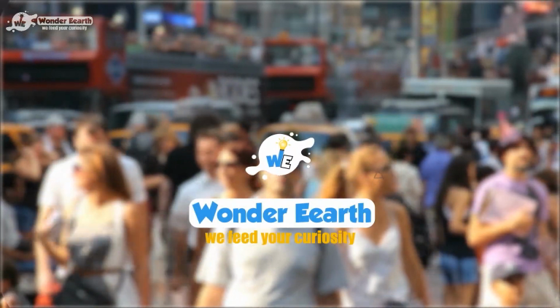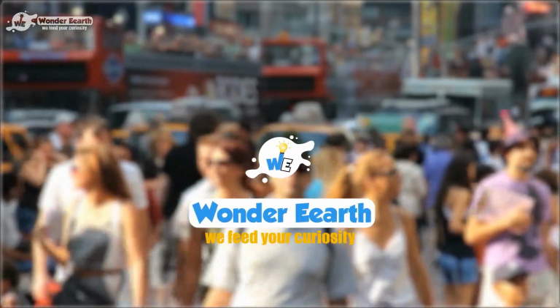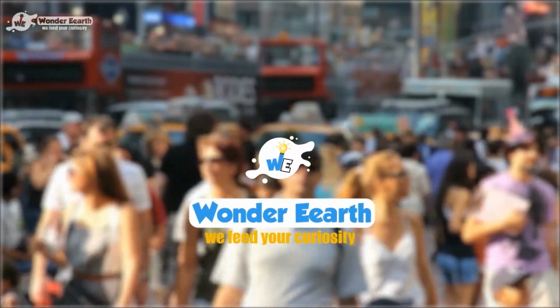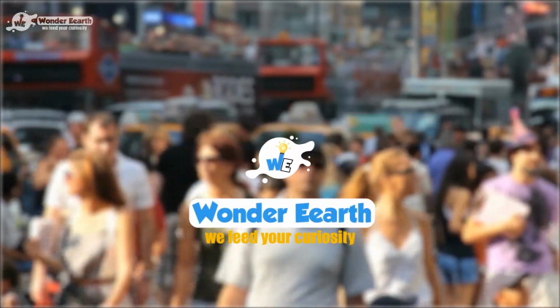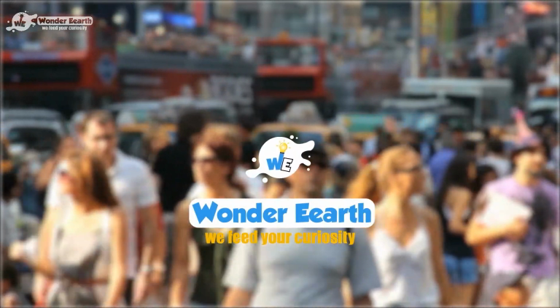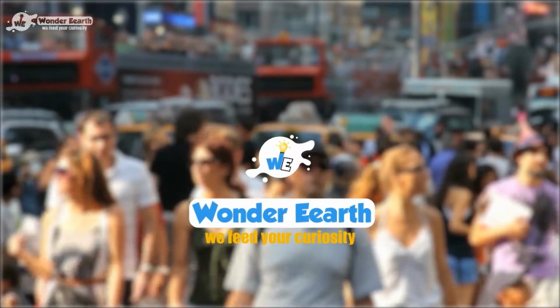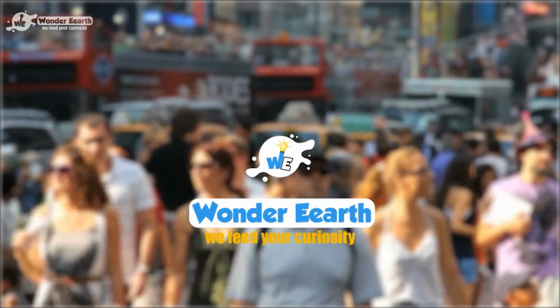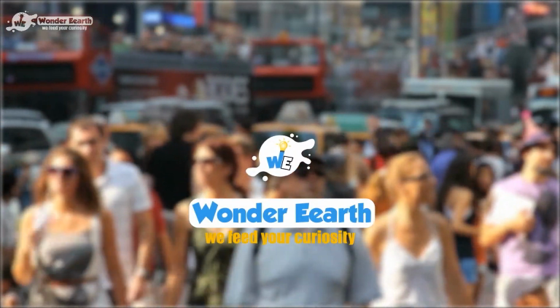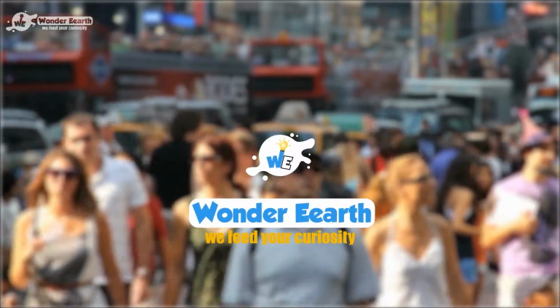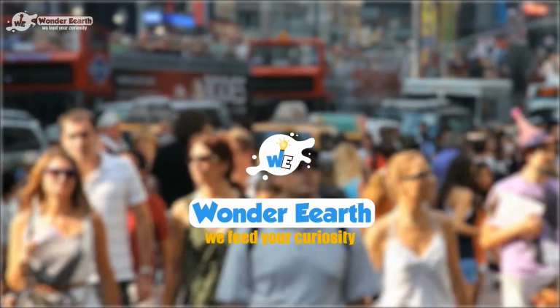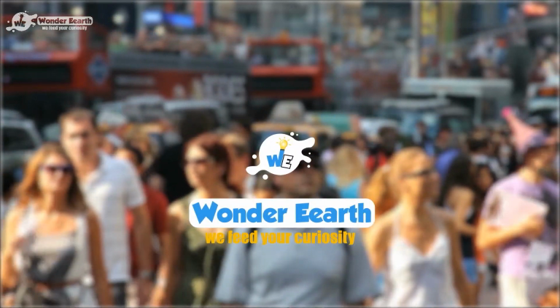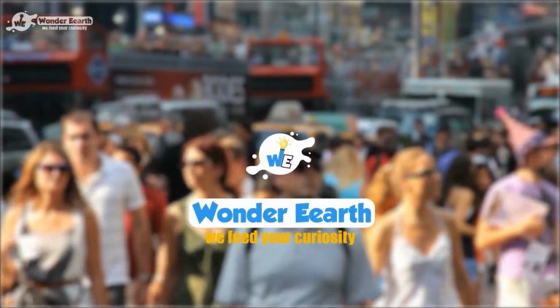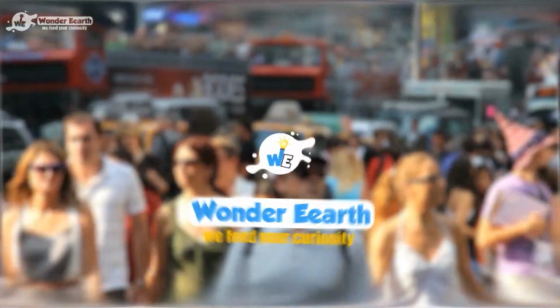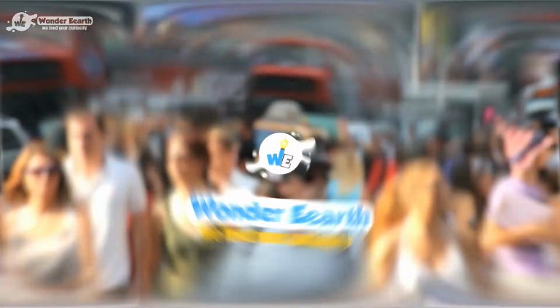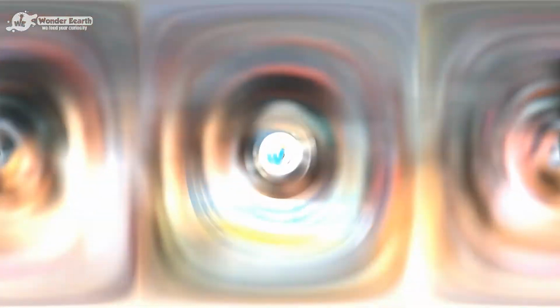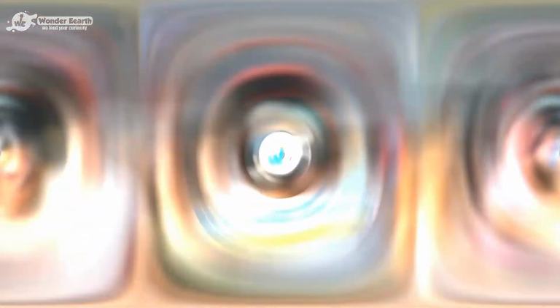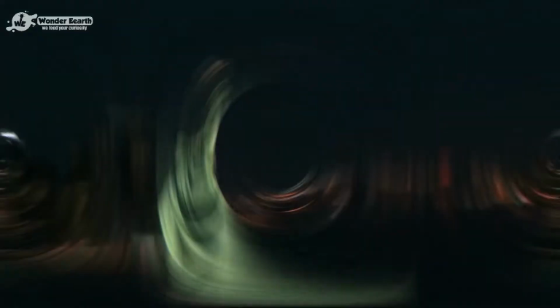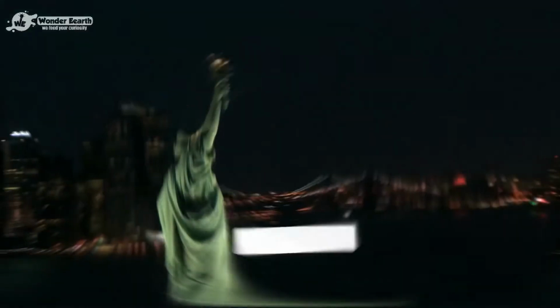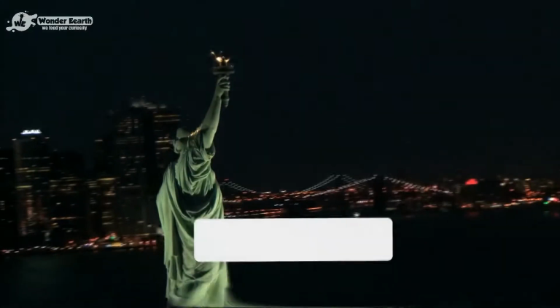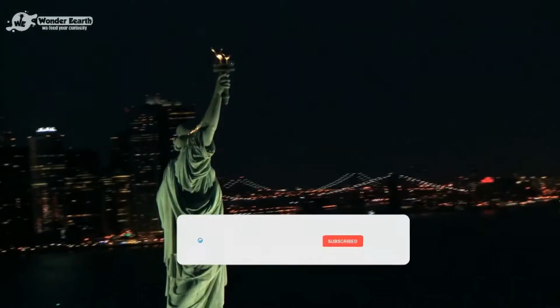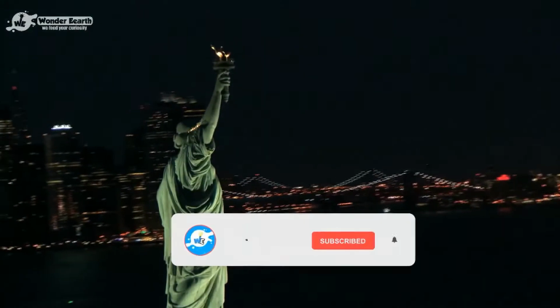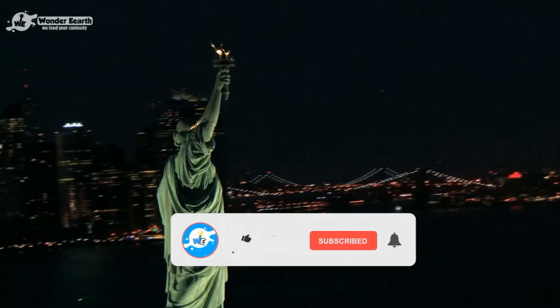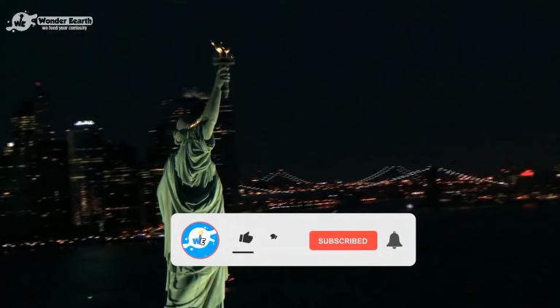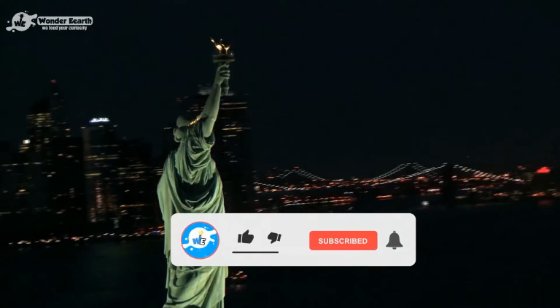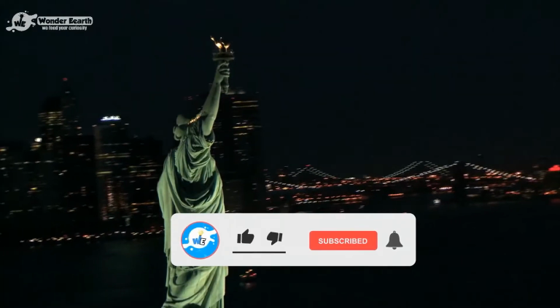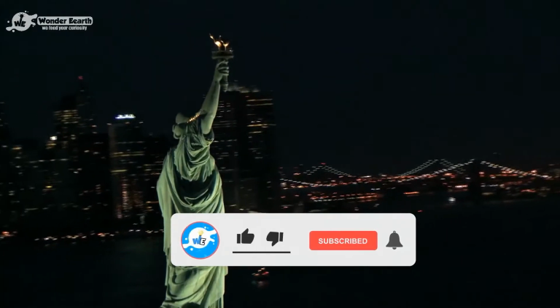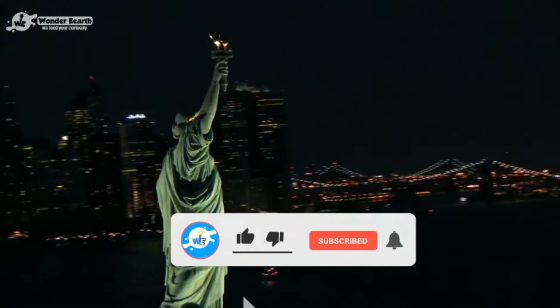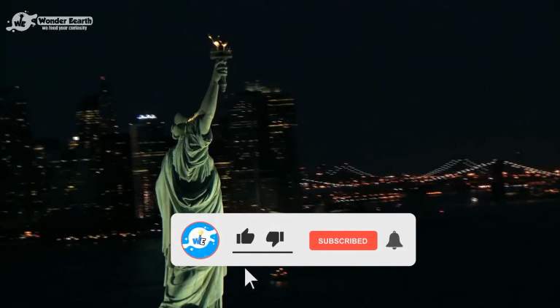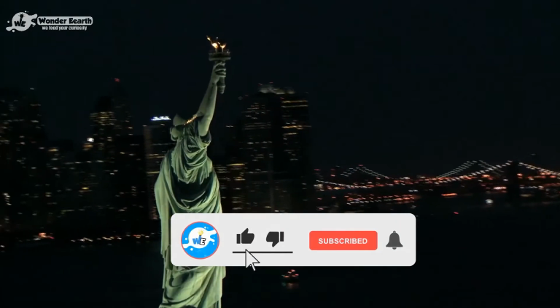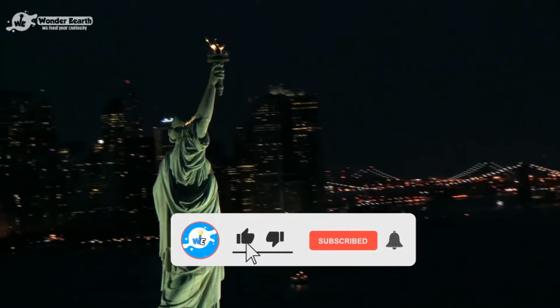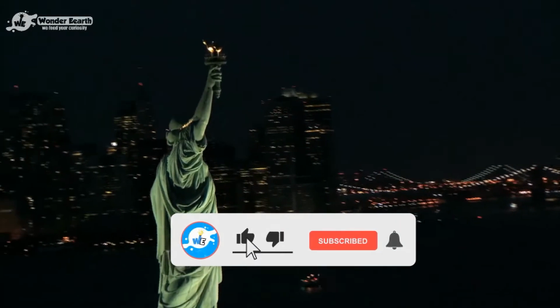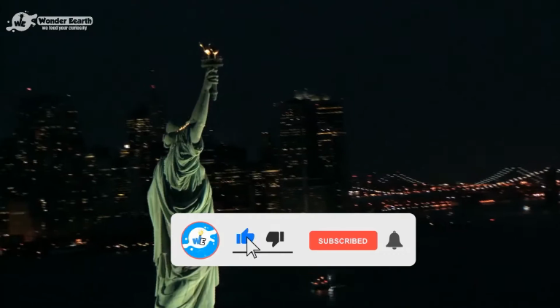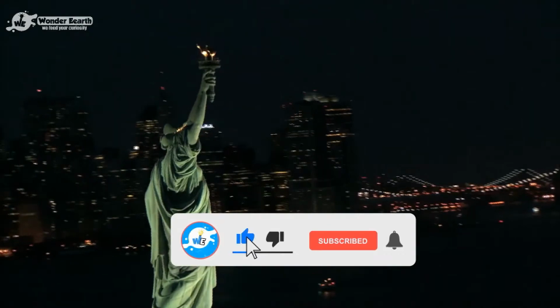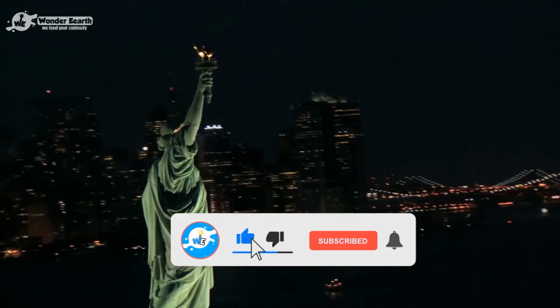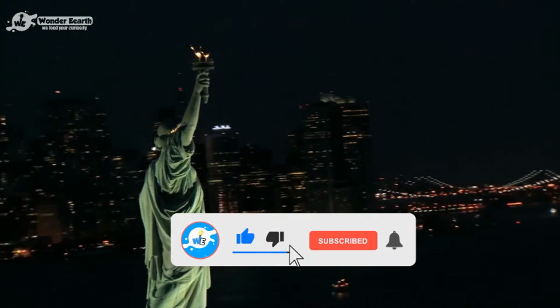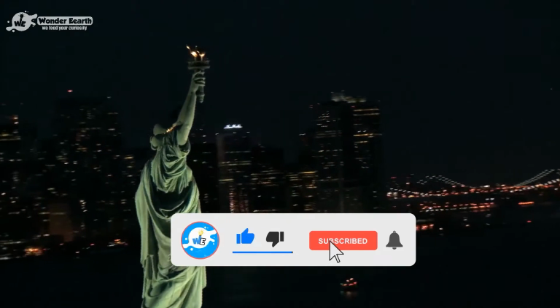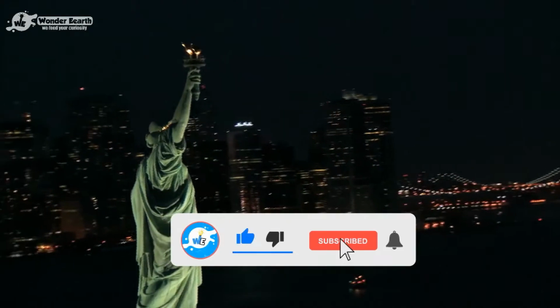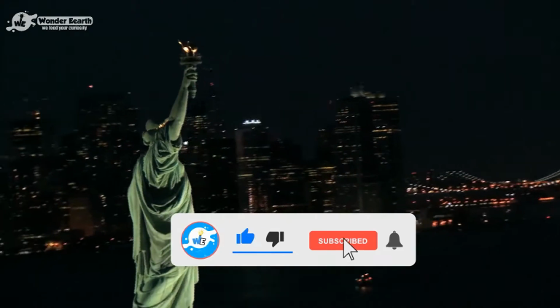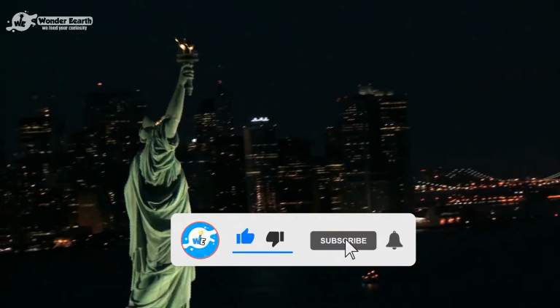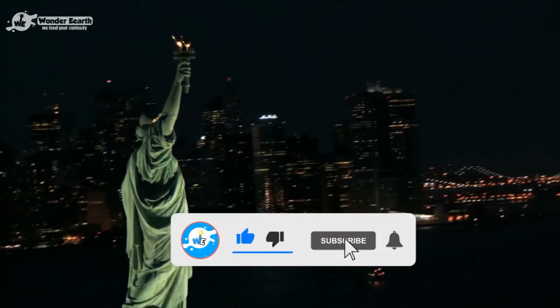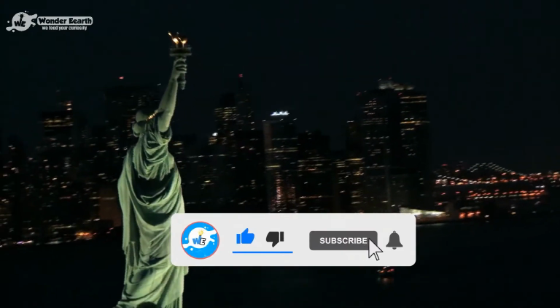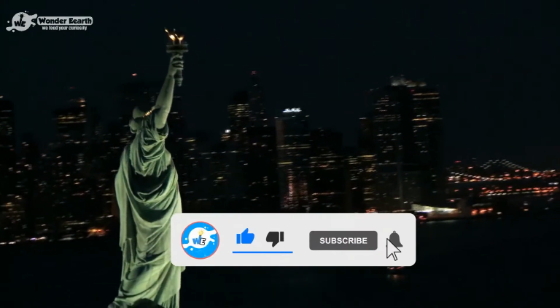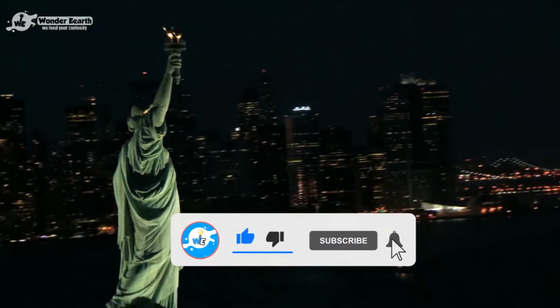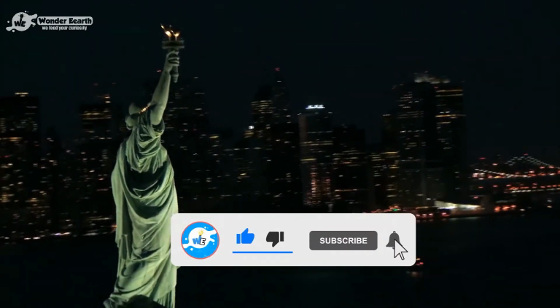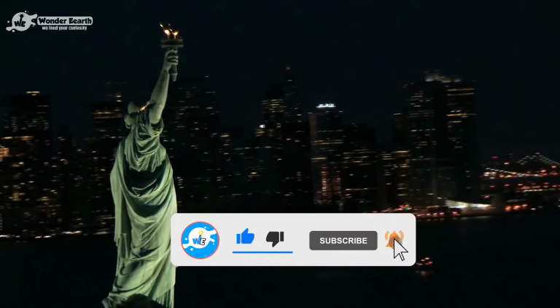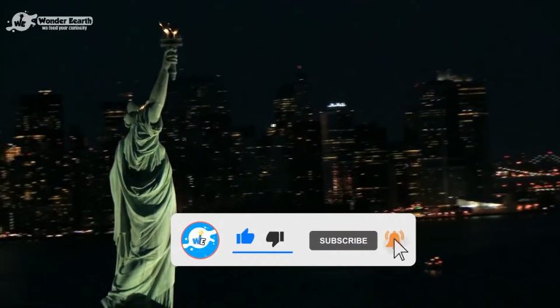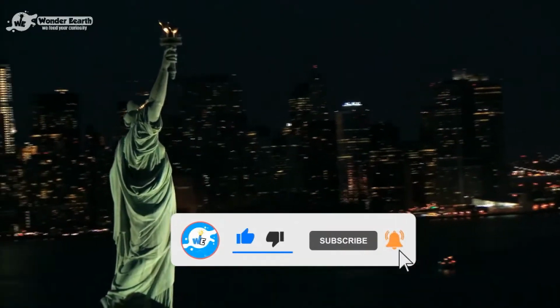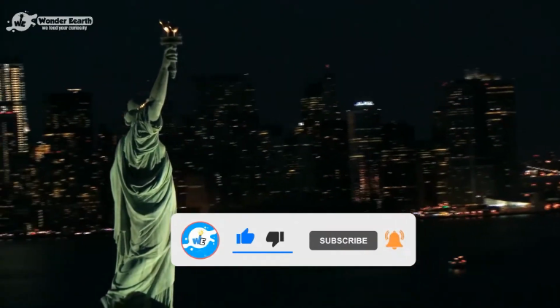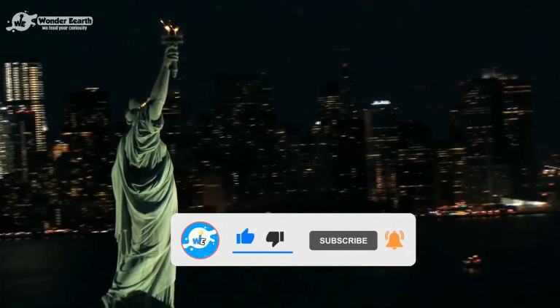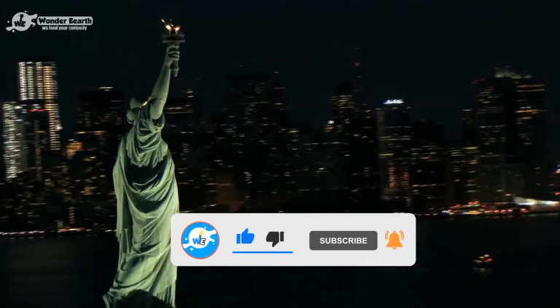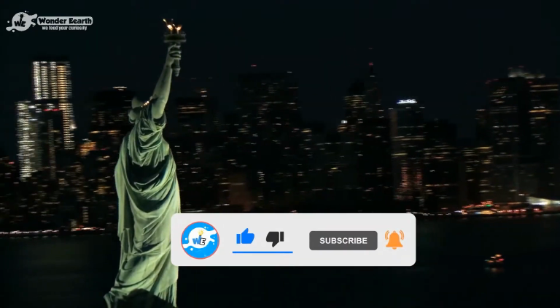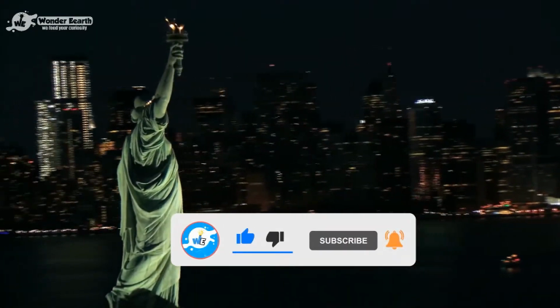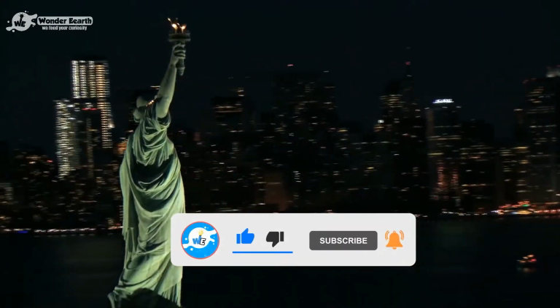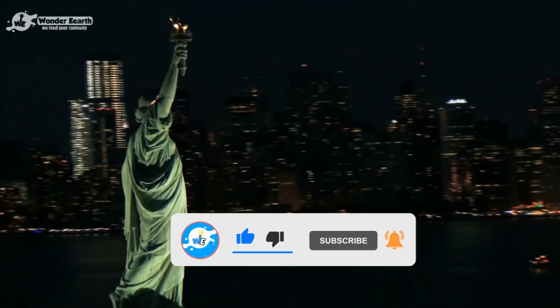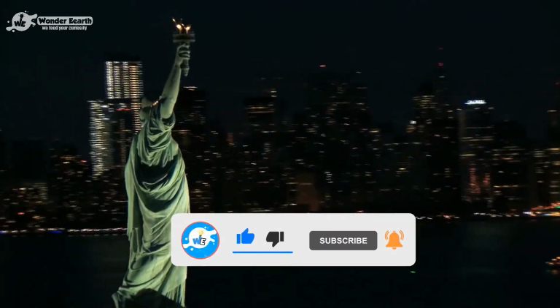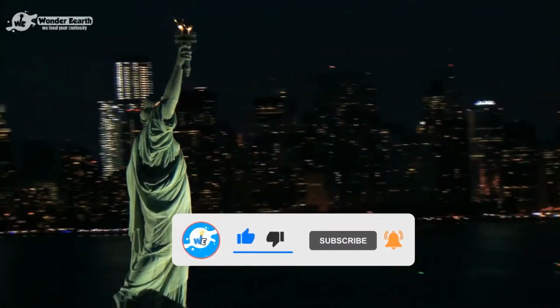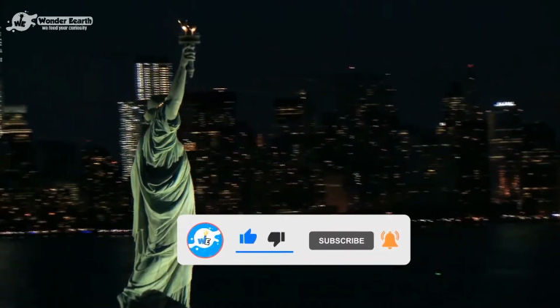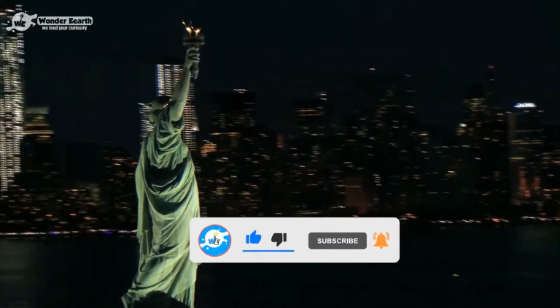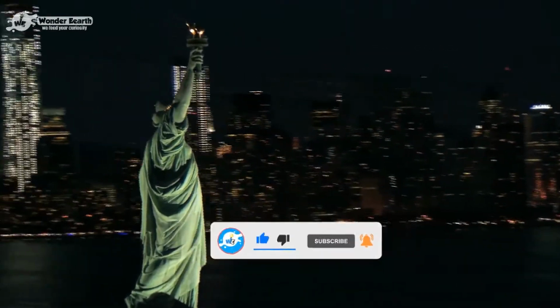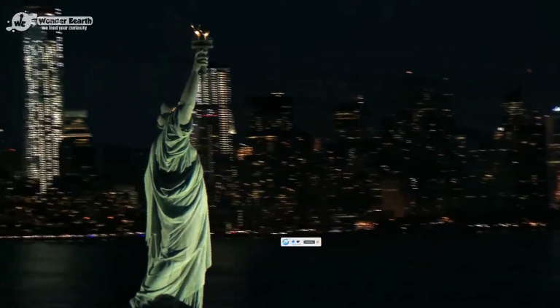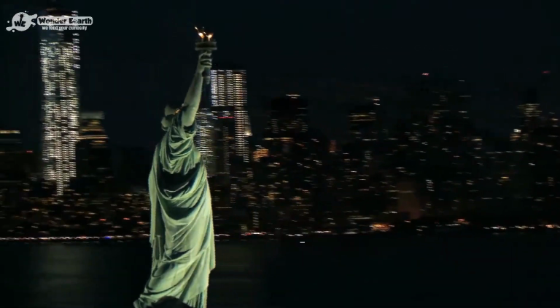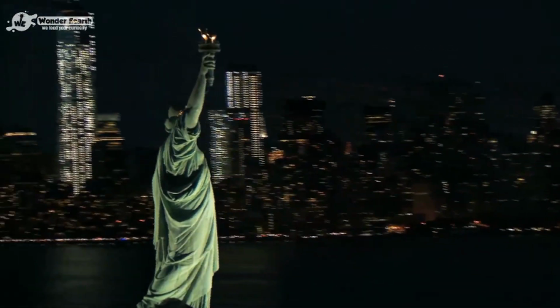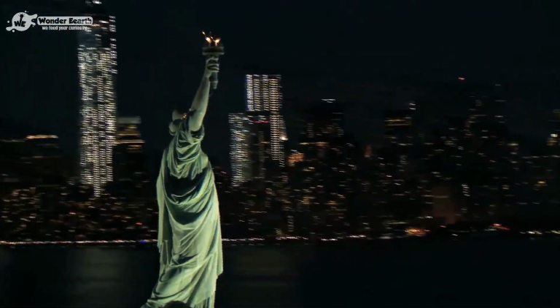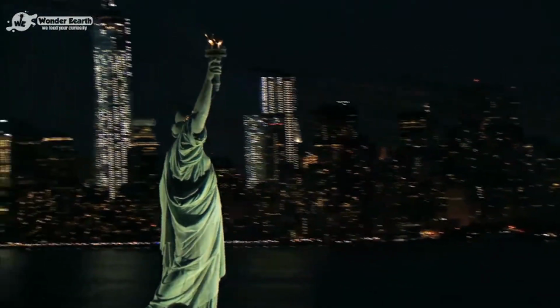Before we begin, make sure you smash the like button, subscribe to our channel, and click the notification bell for new amazing videos.